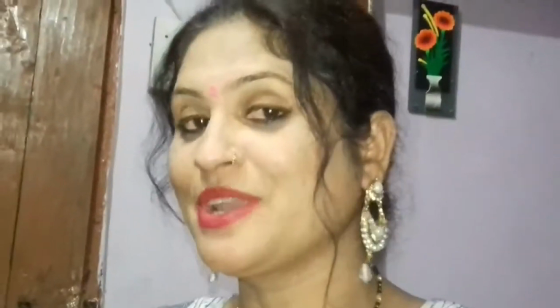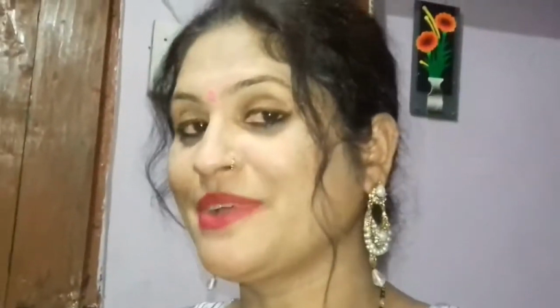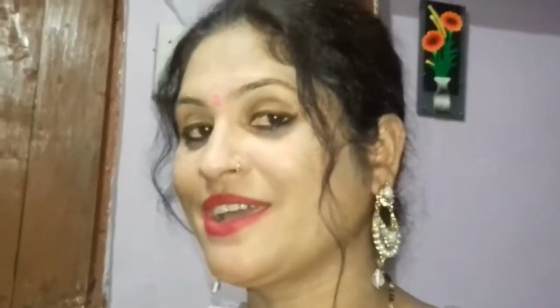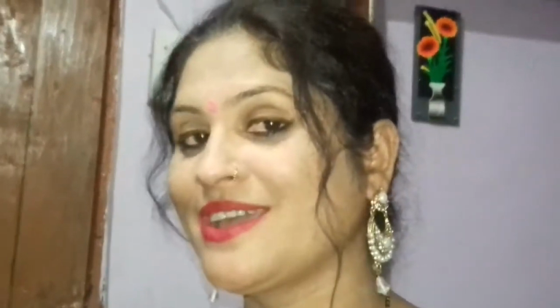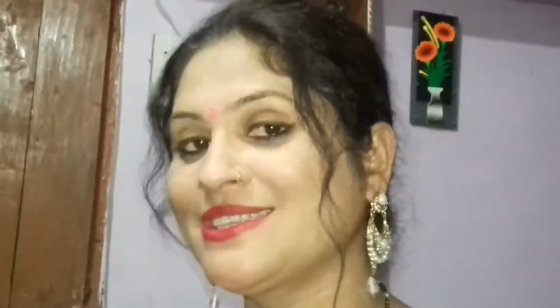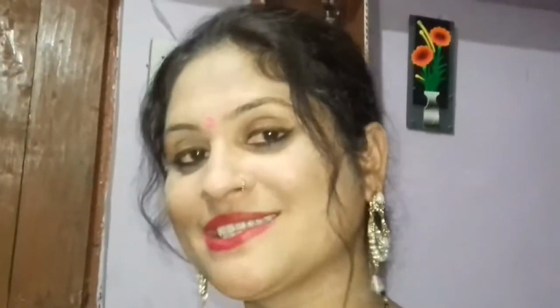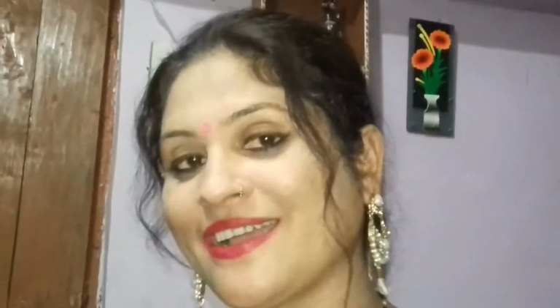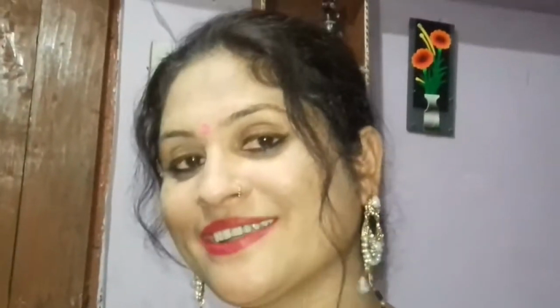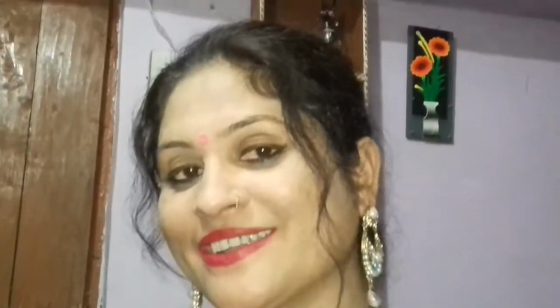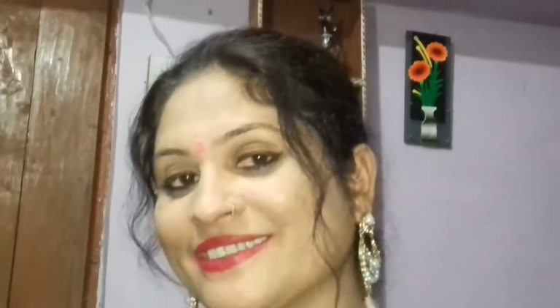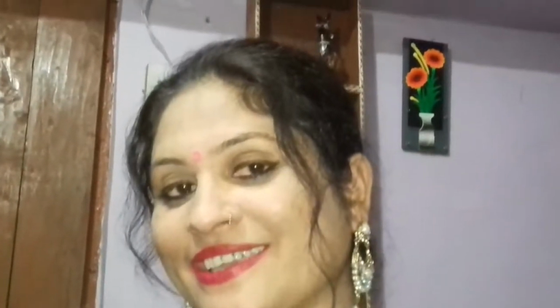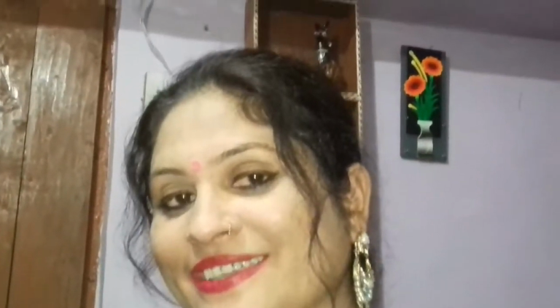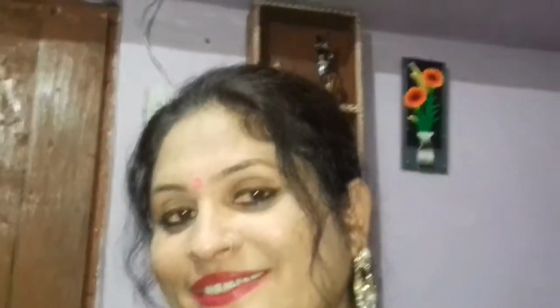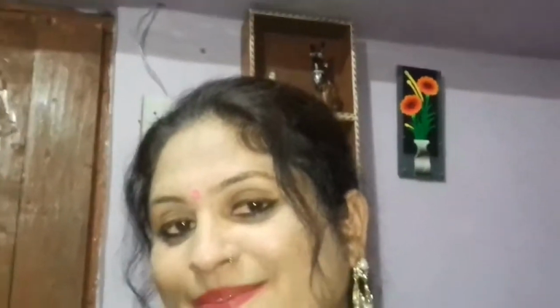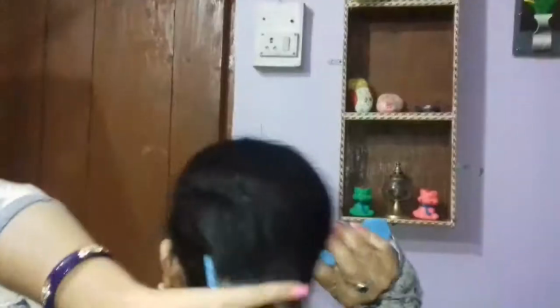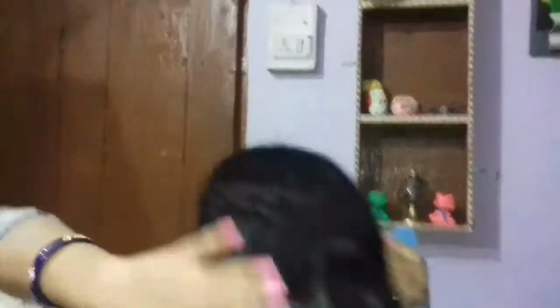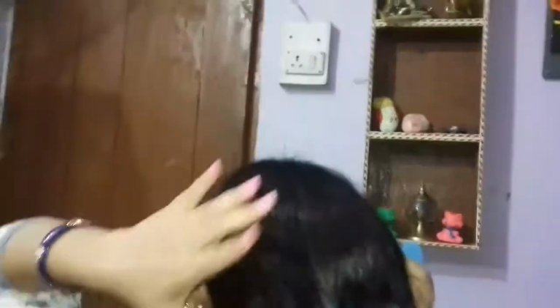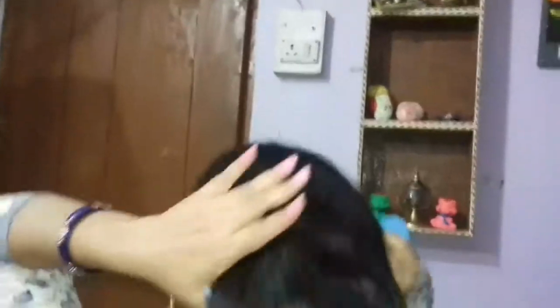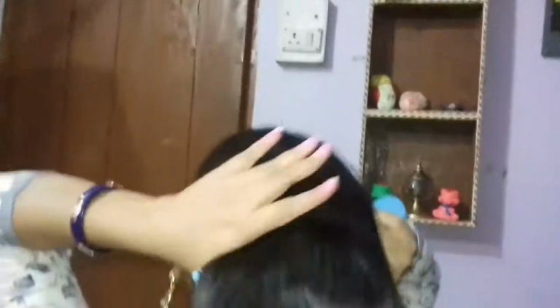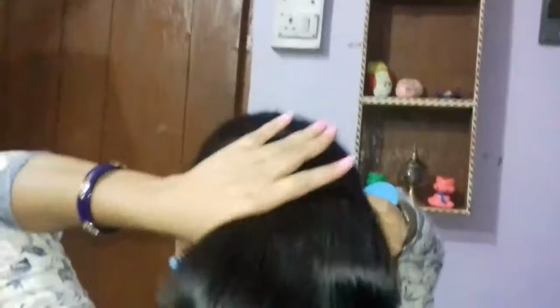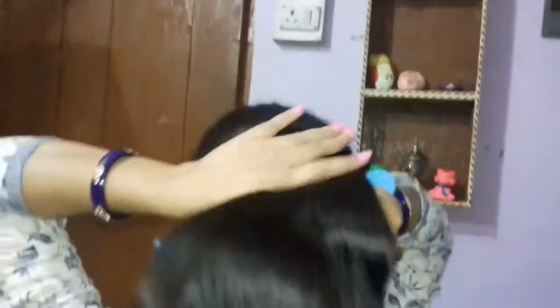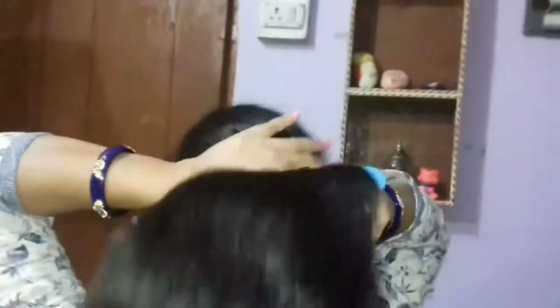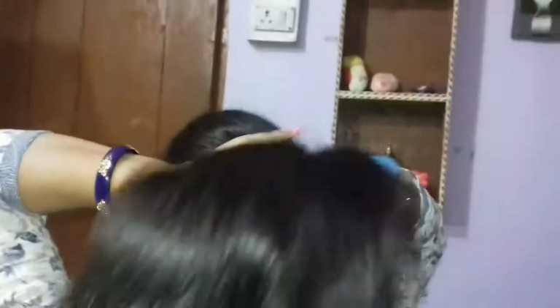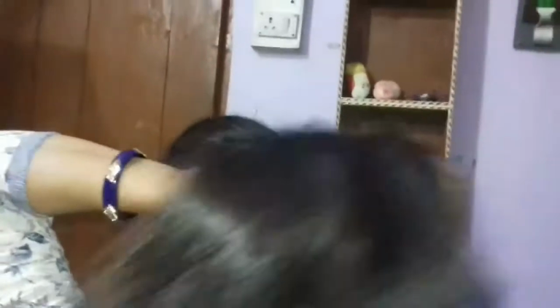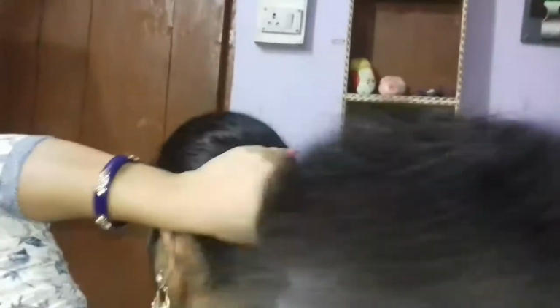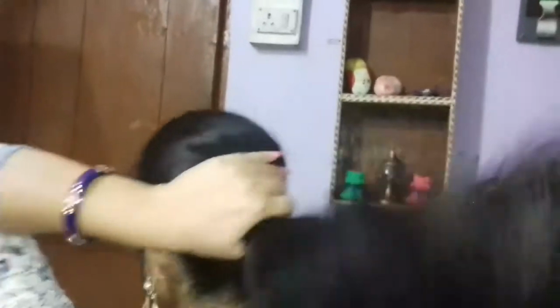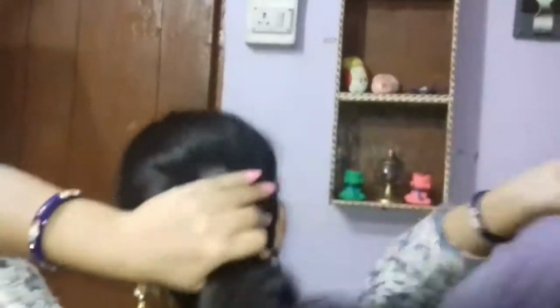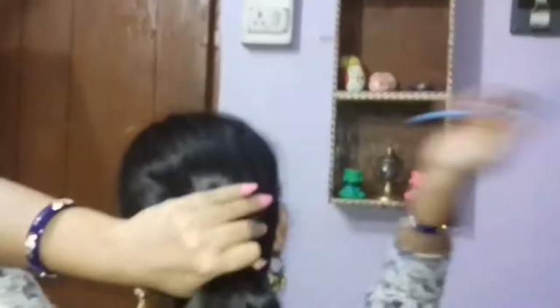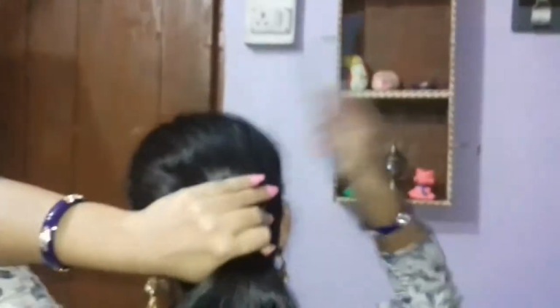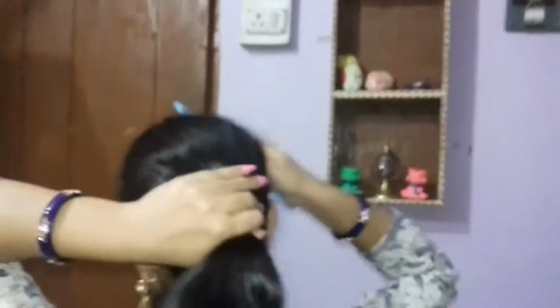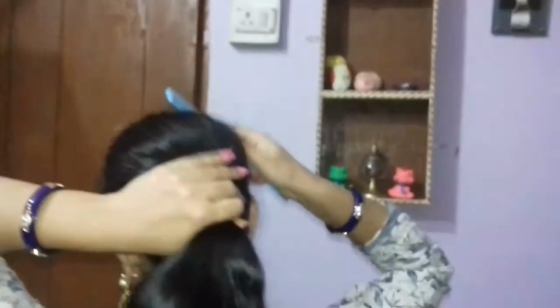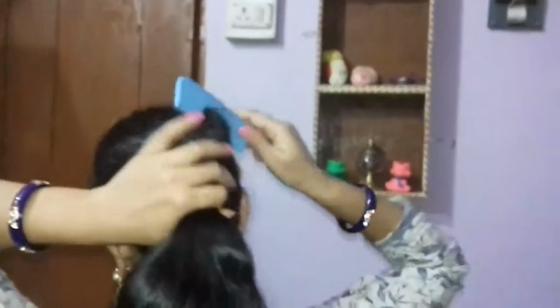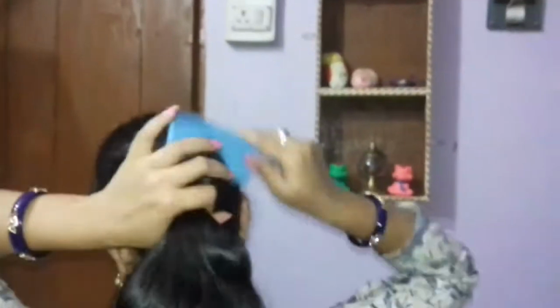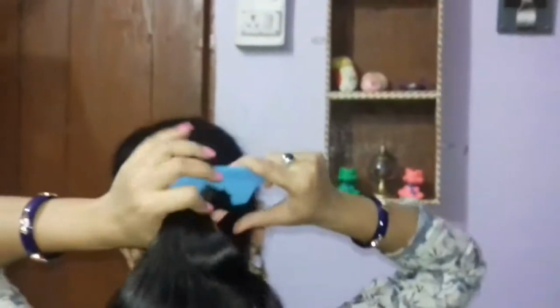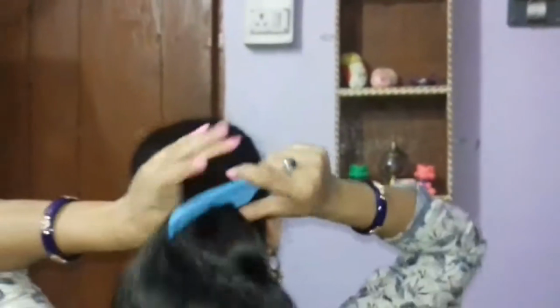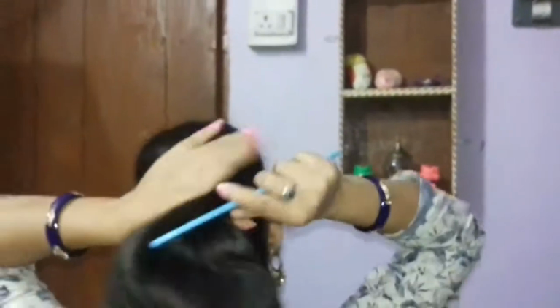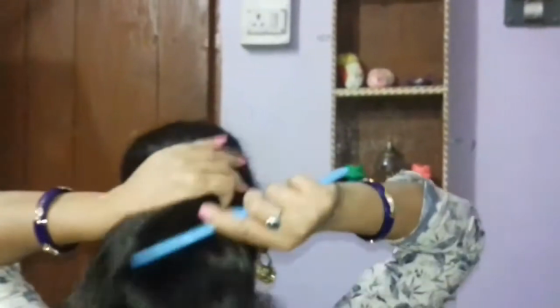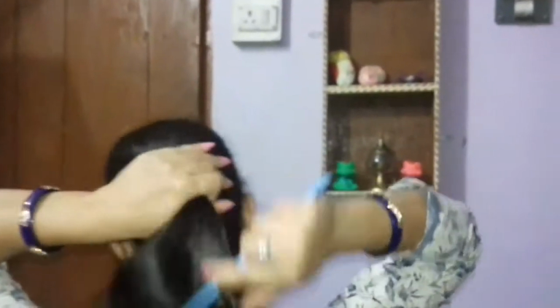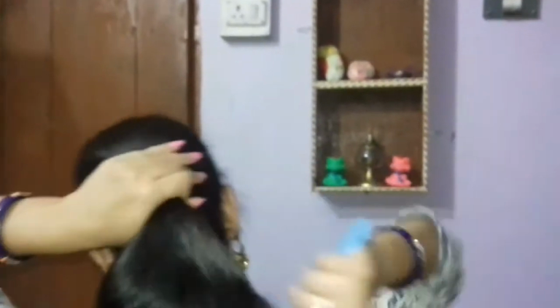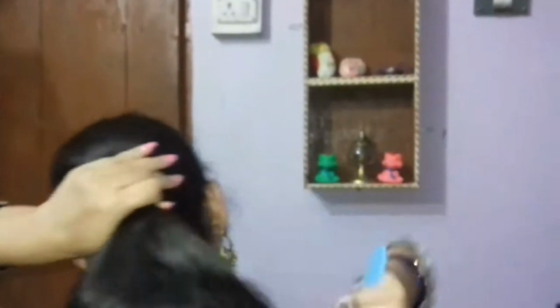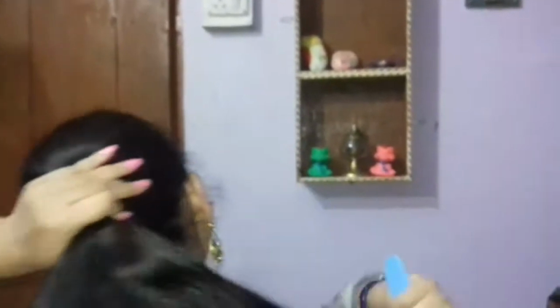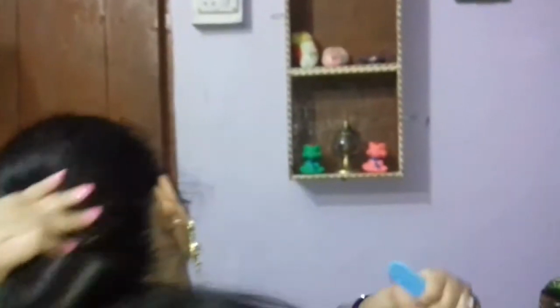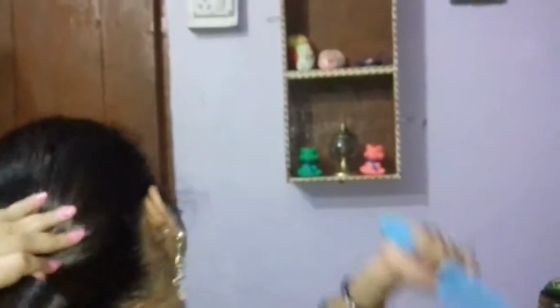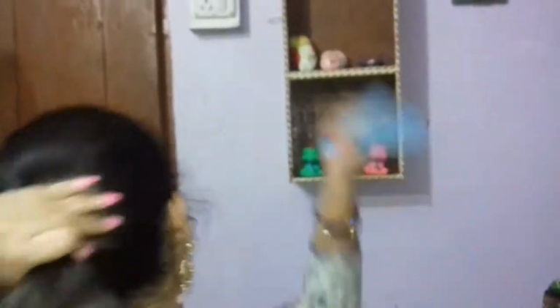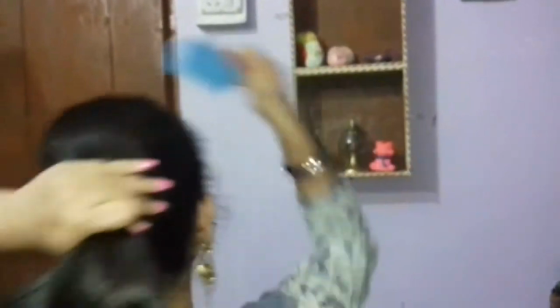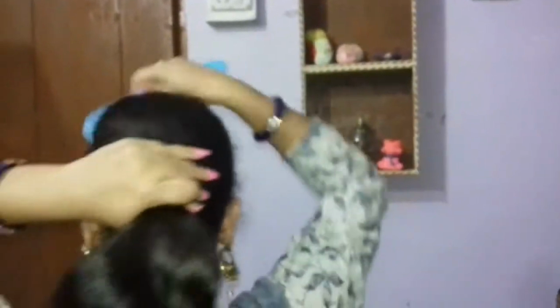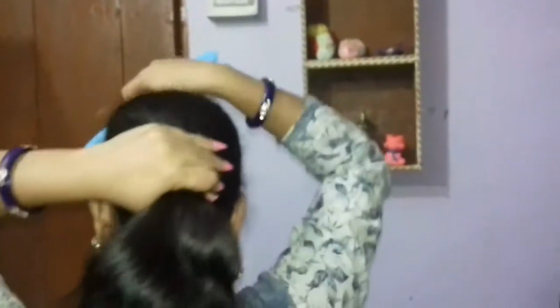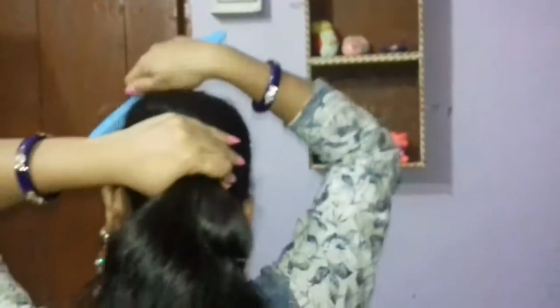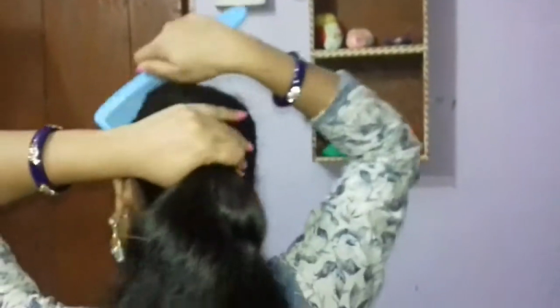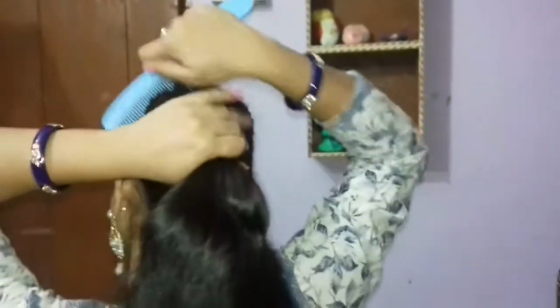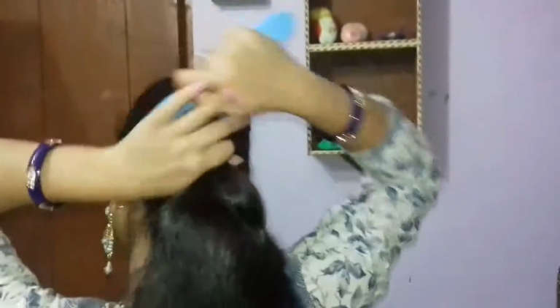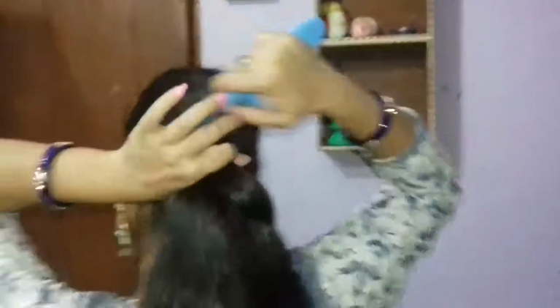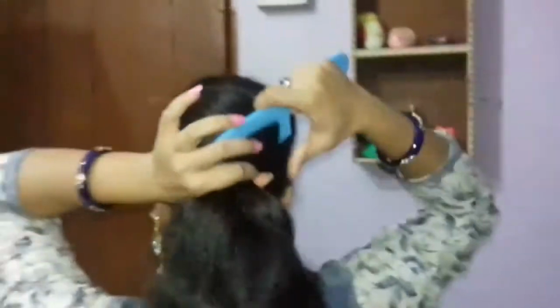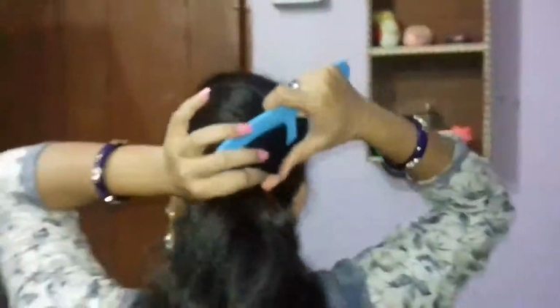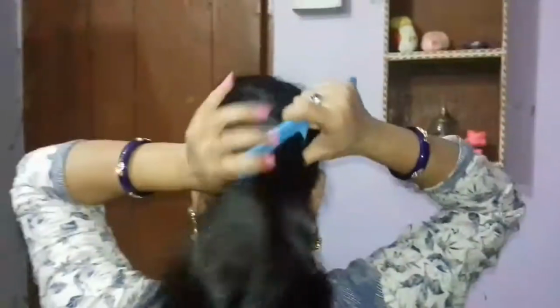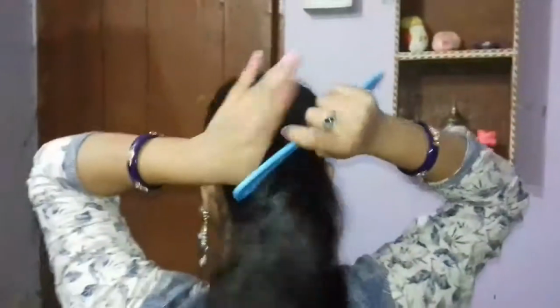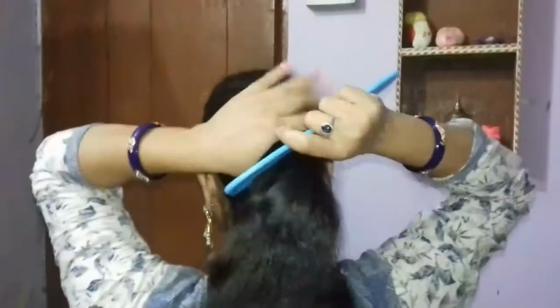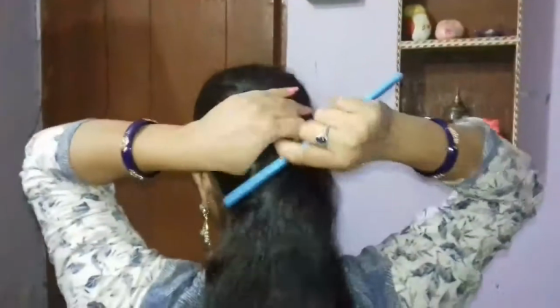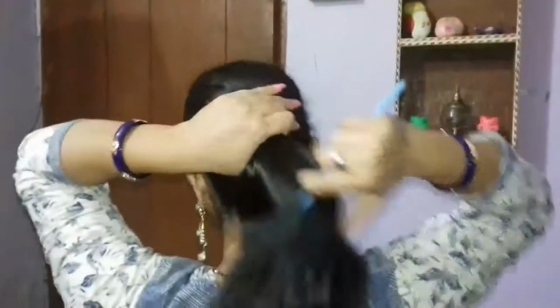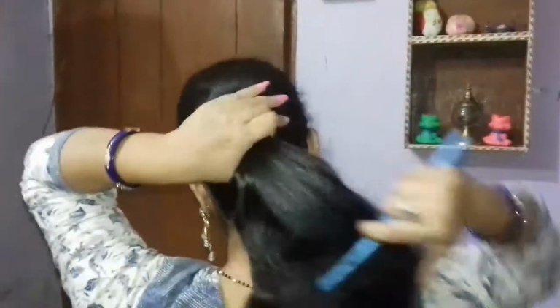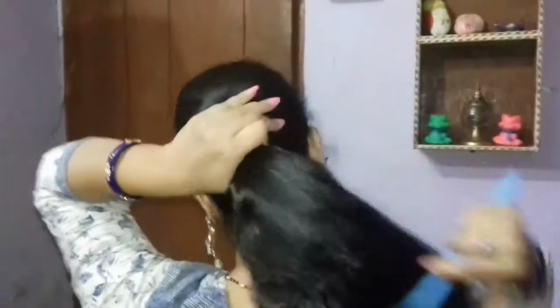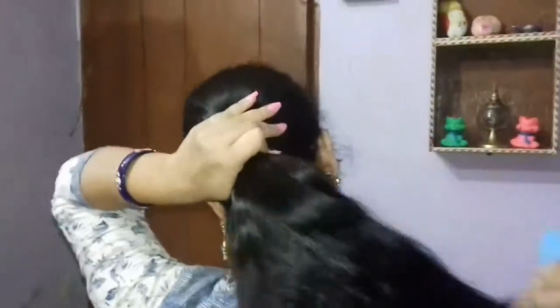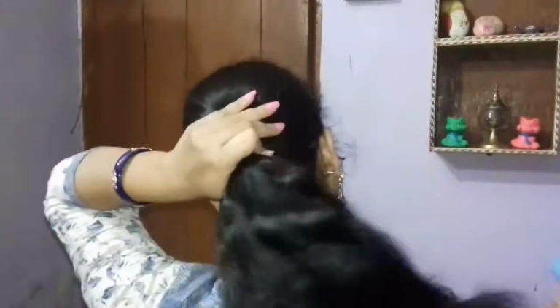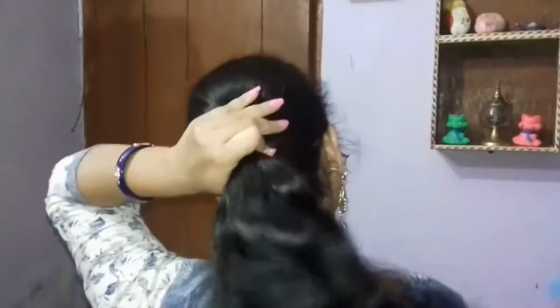Let's start the bun. First of all, we will comb your hair well so that your hair is neatly set.